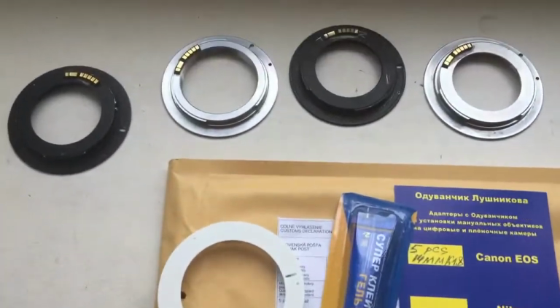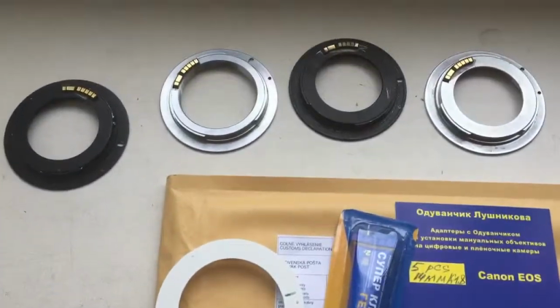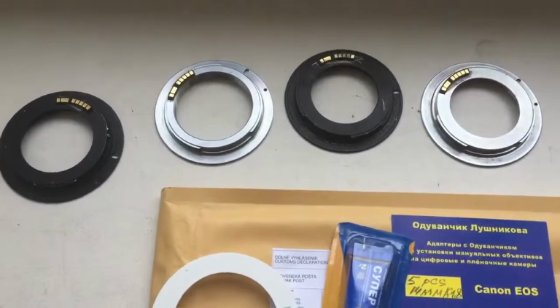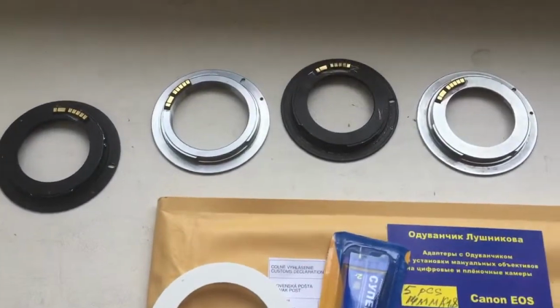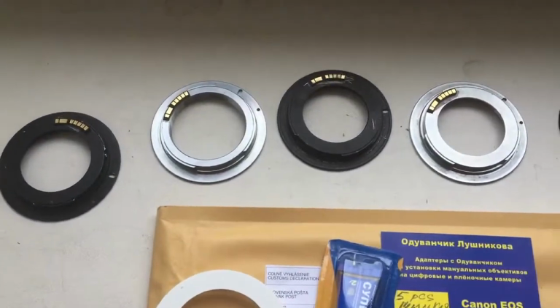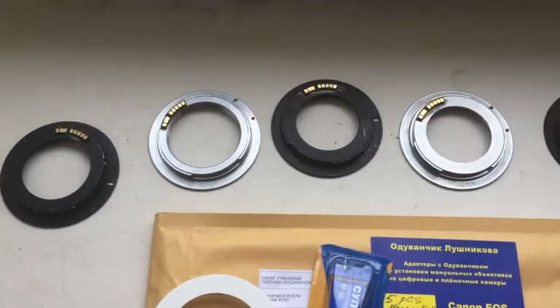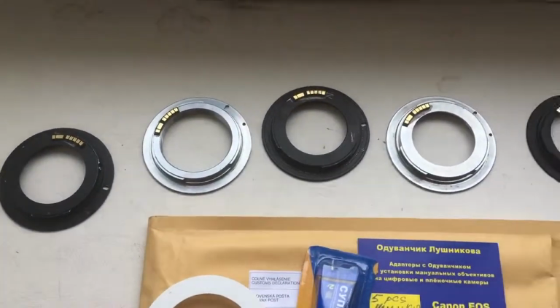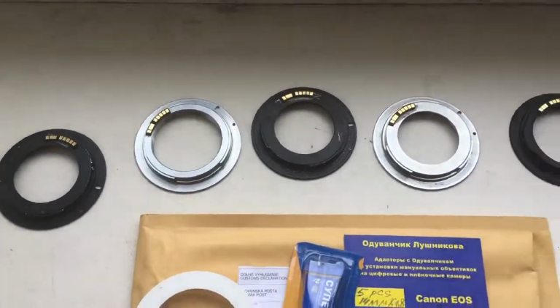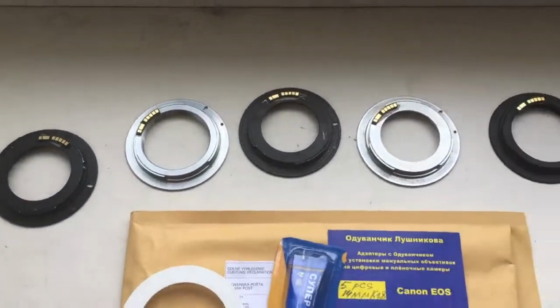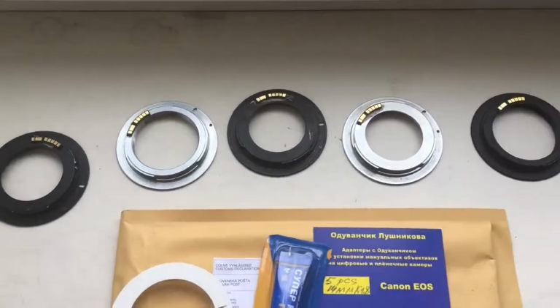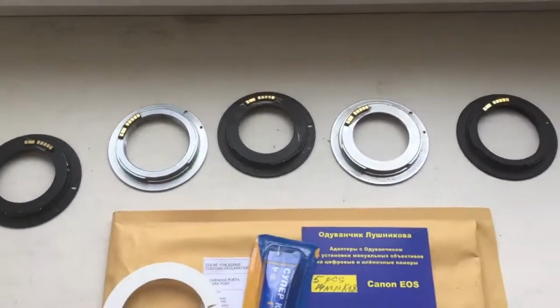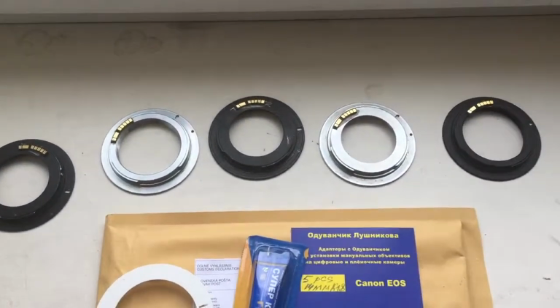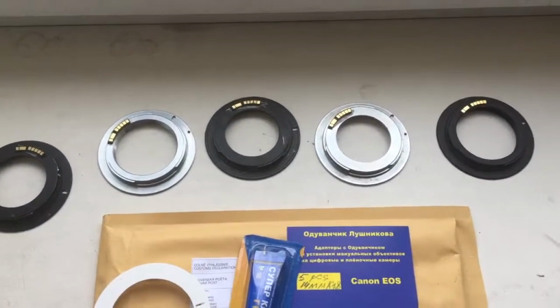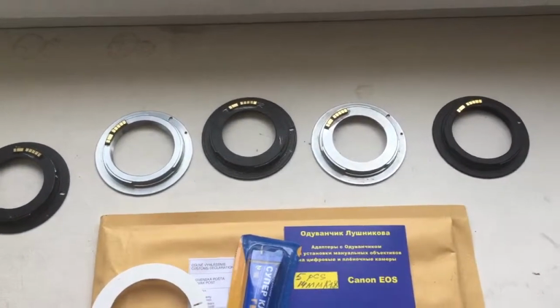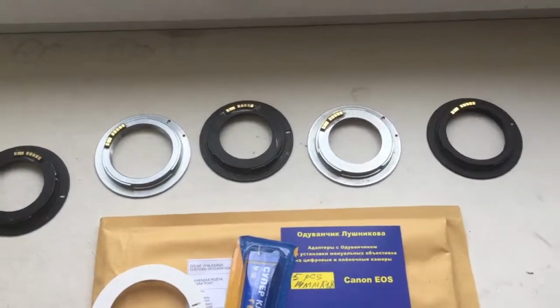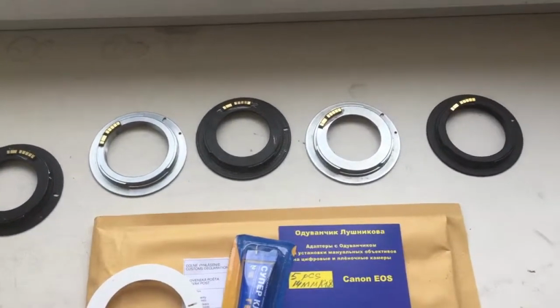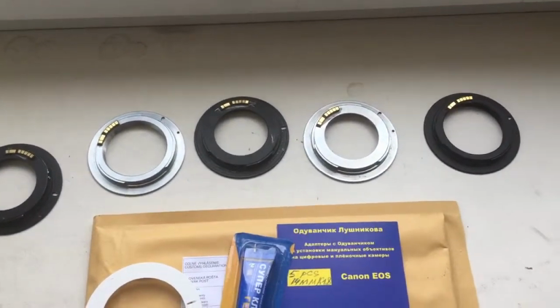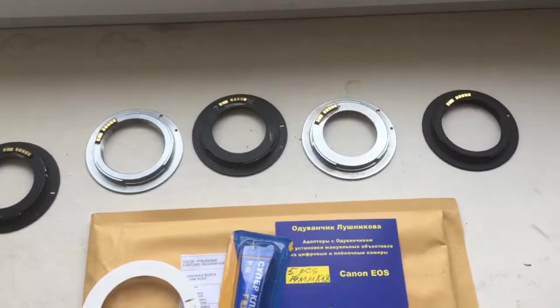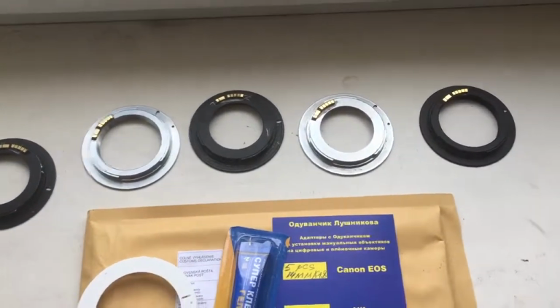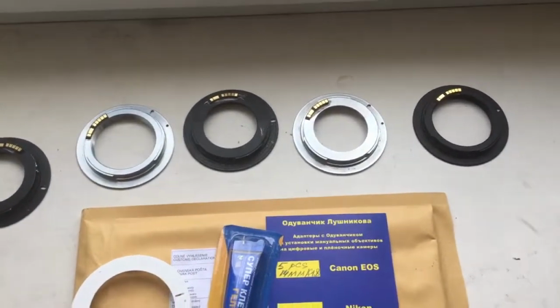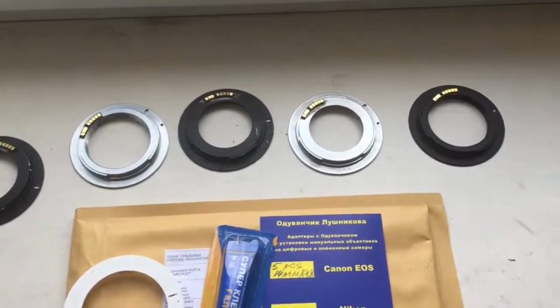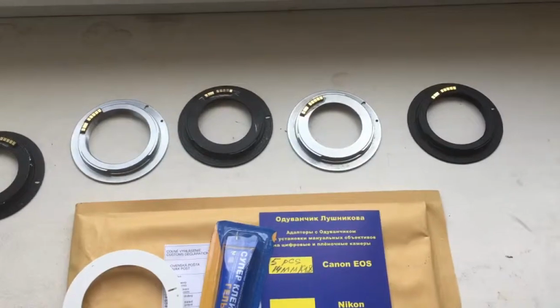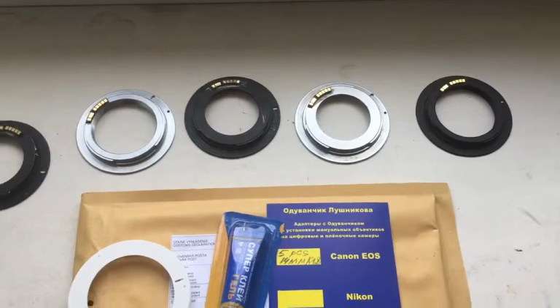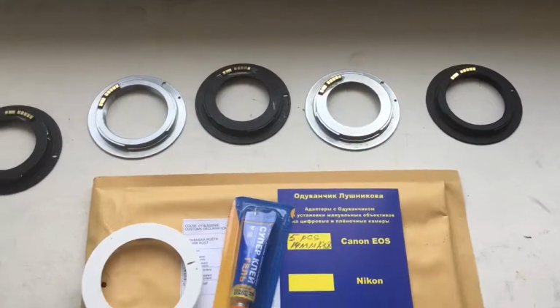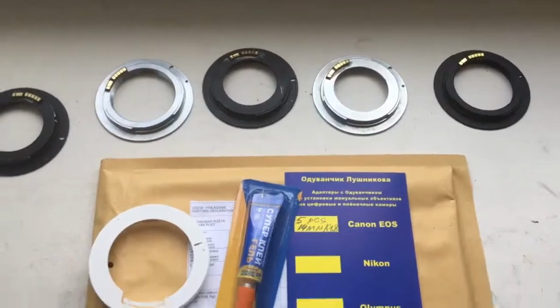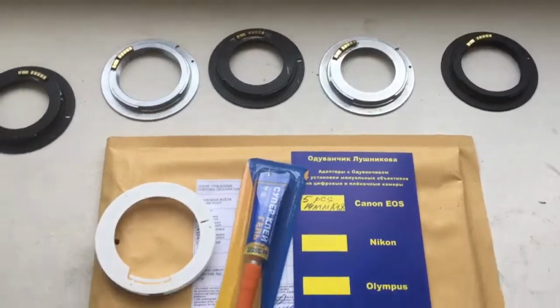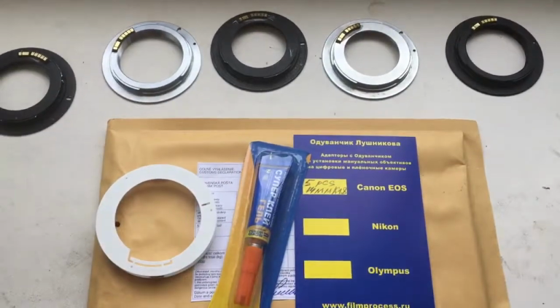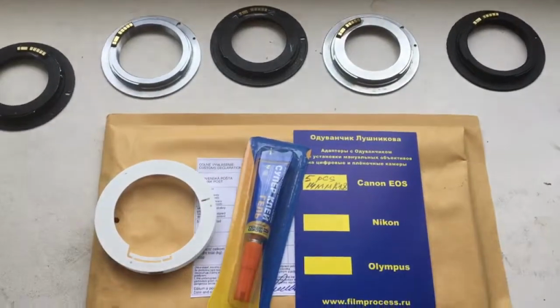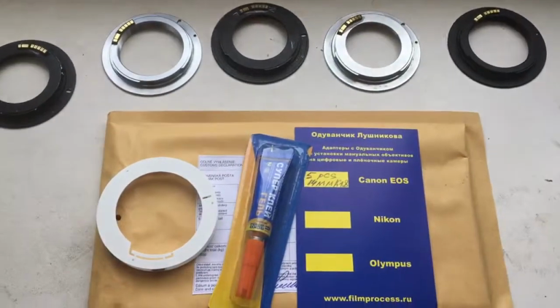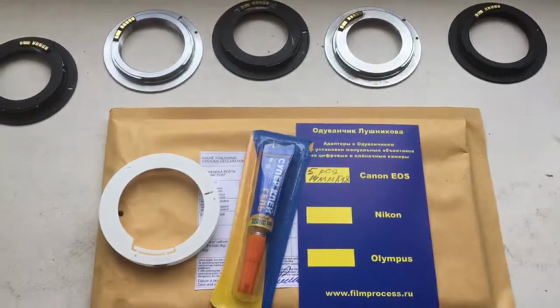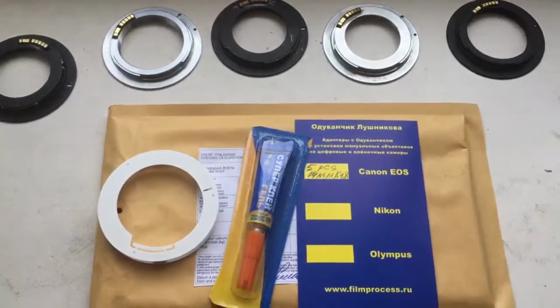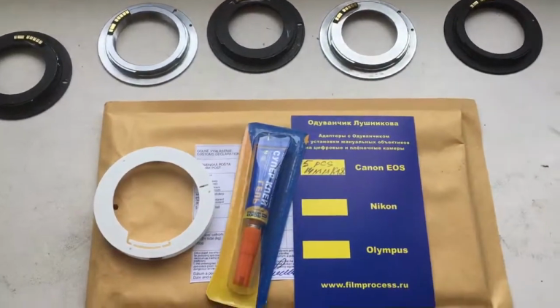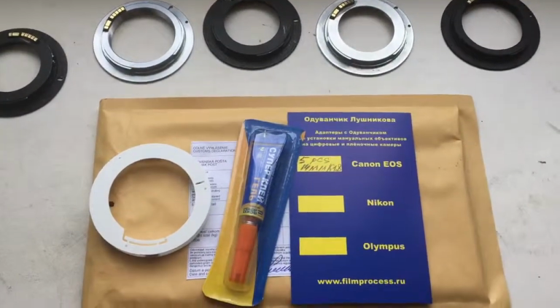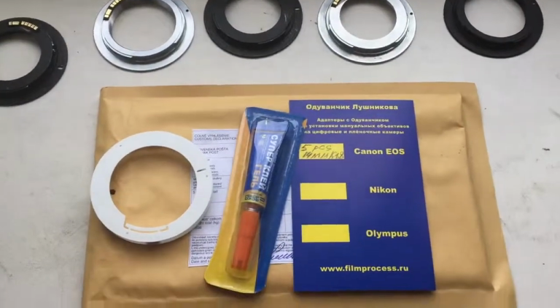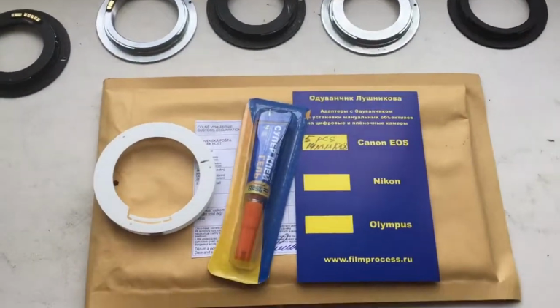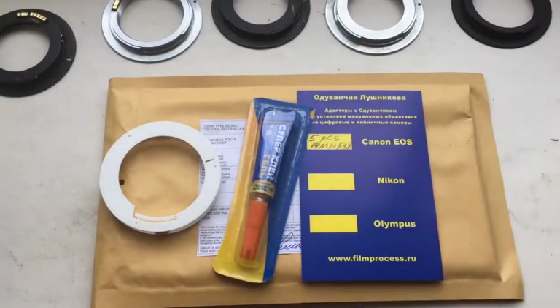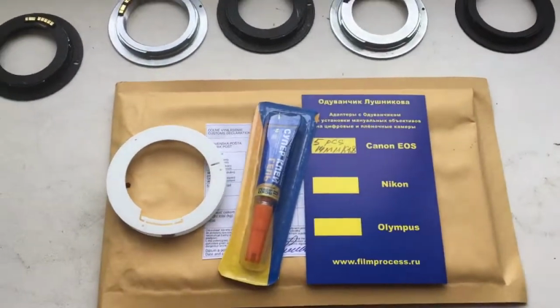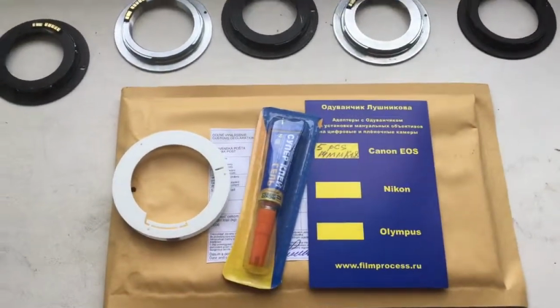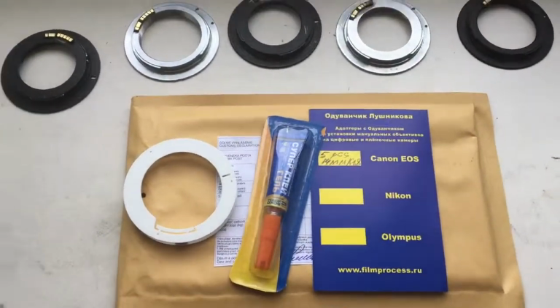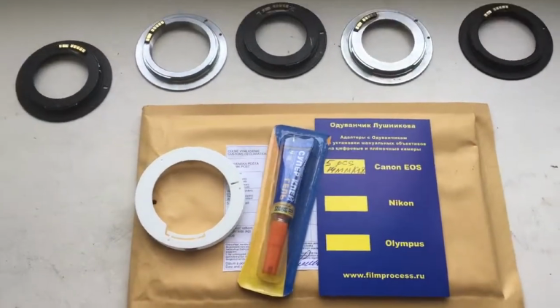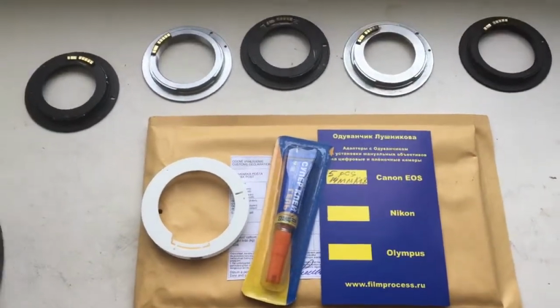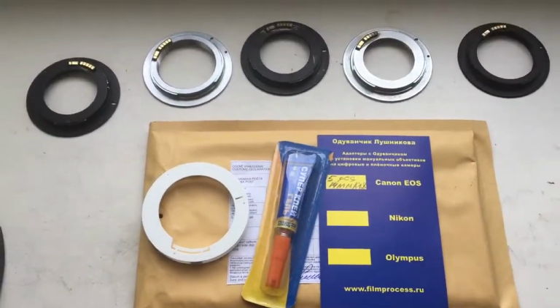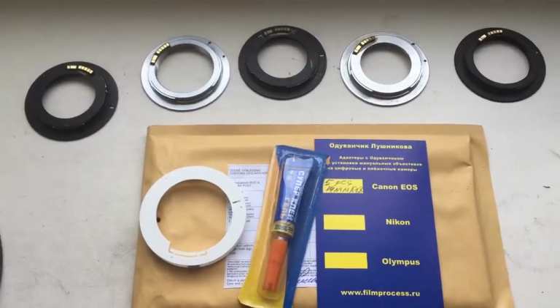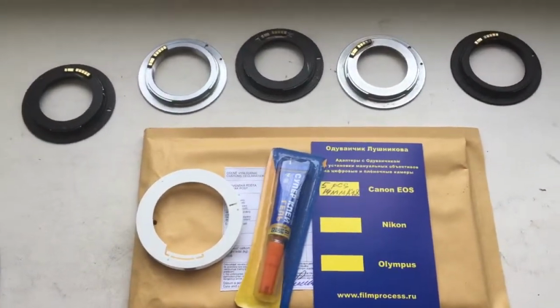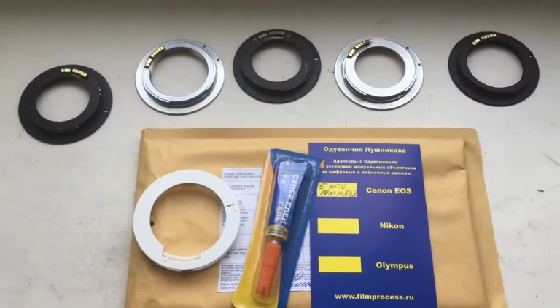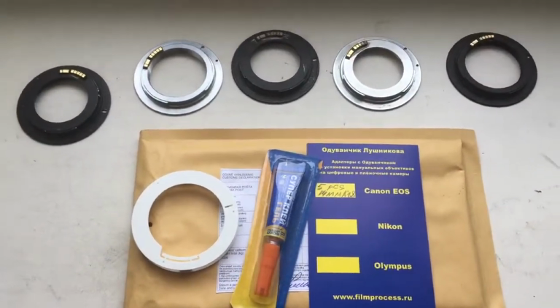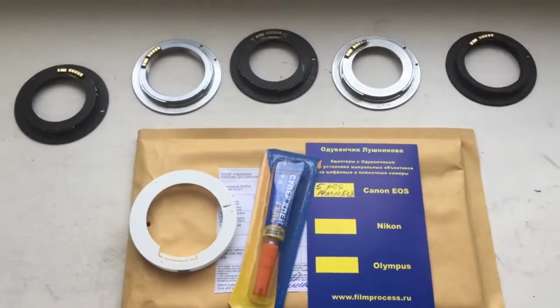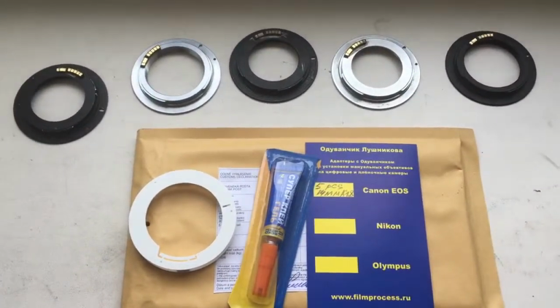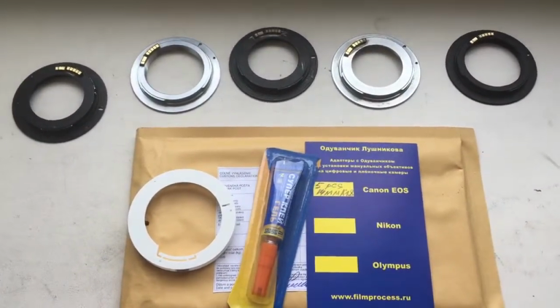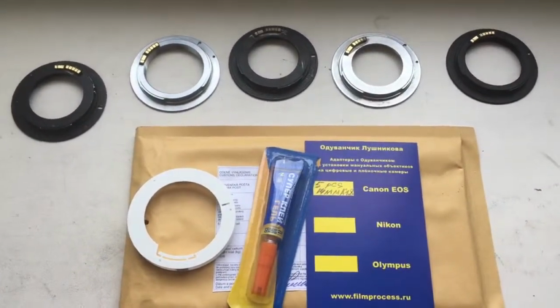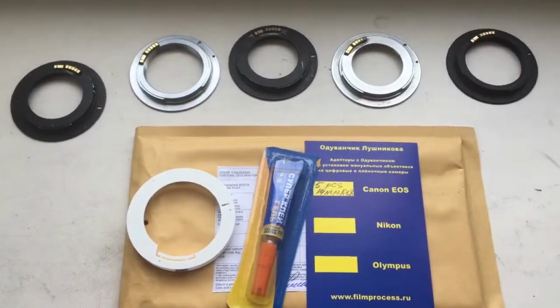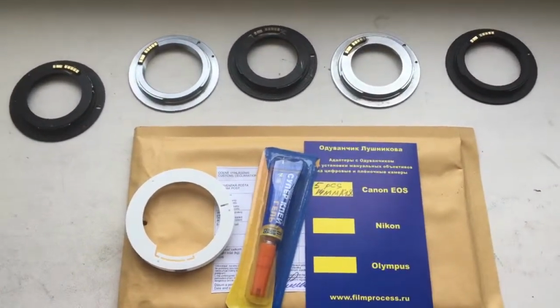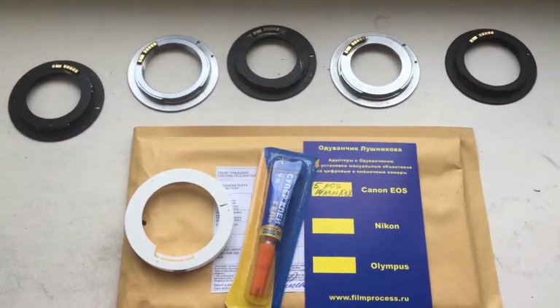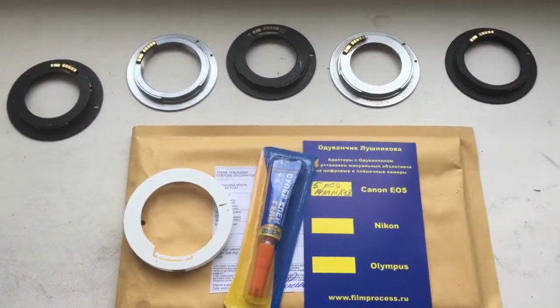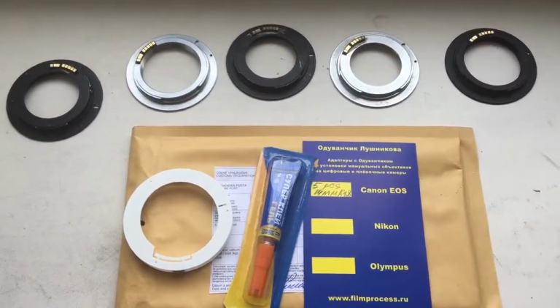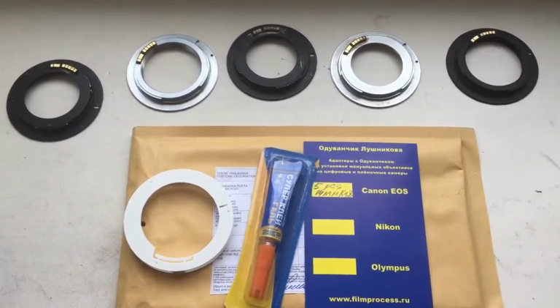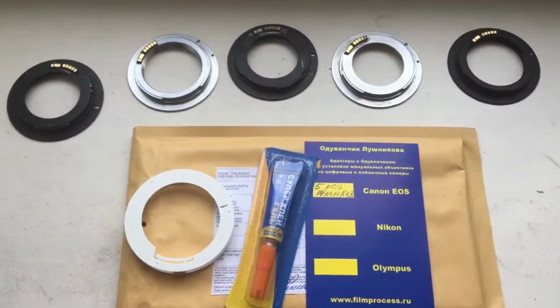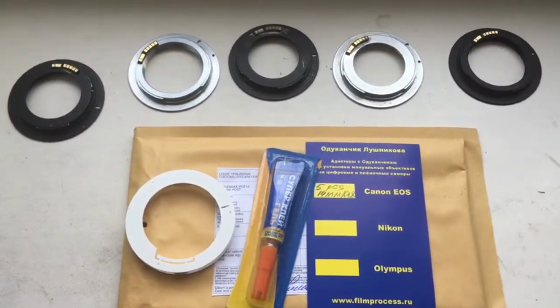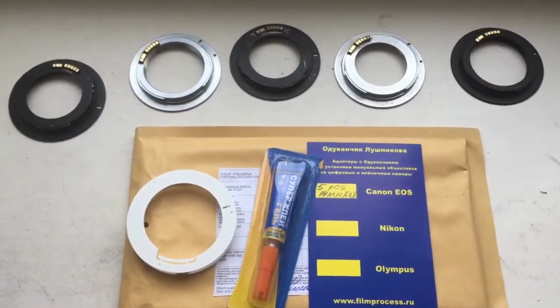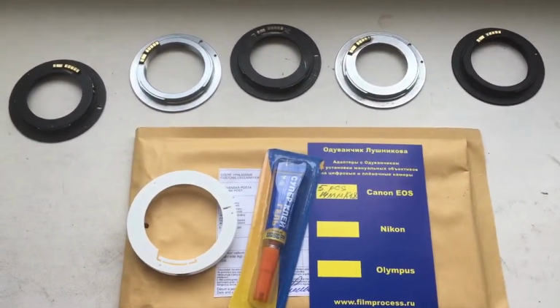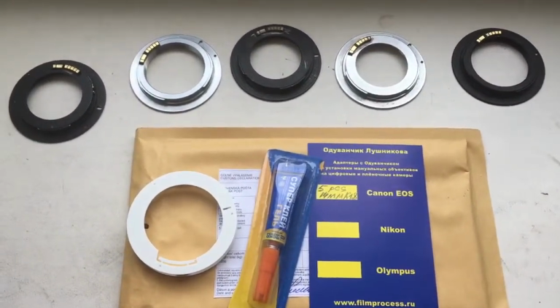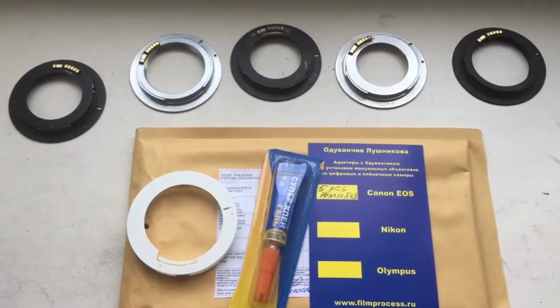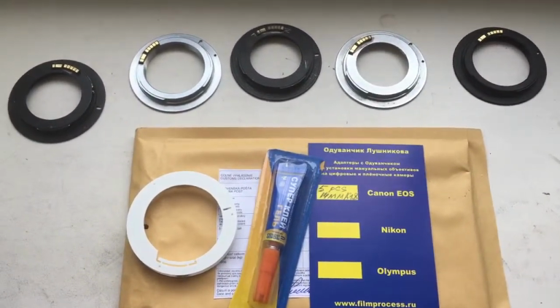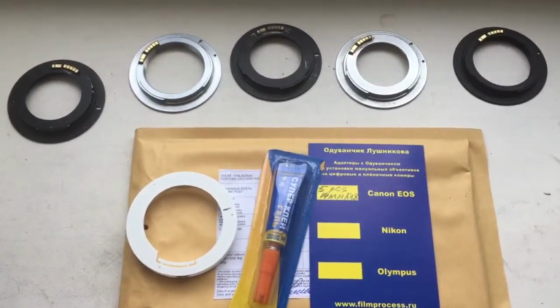Now I package all your chips and send them to you tomorrow morning. Thank you for your attention.